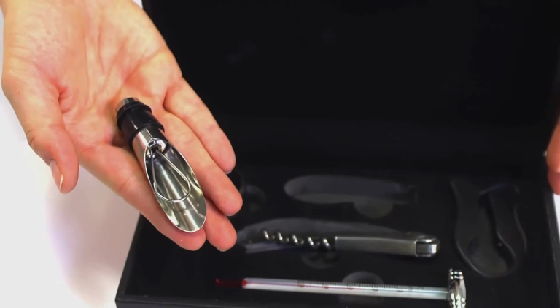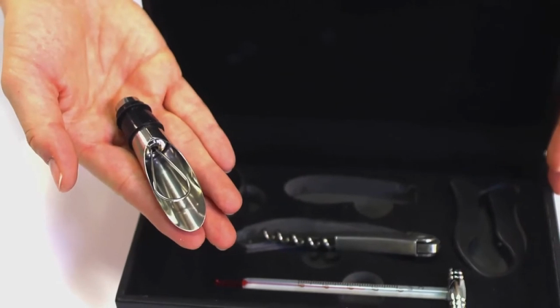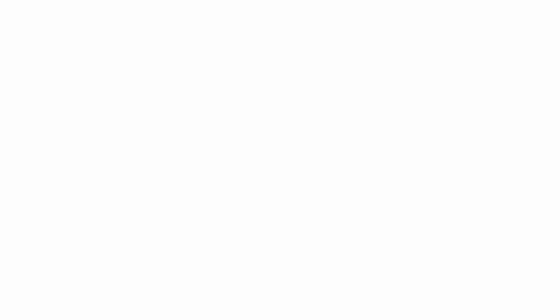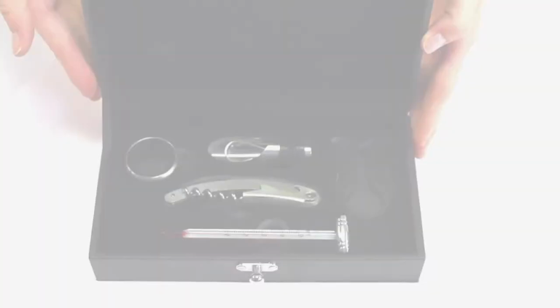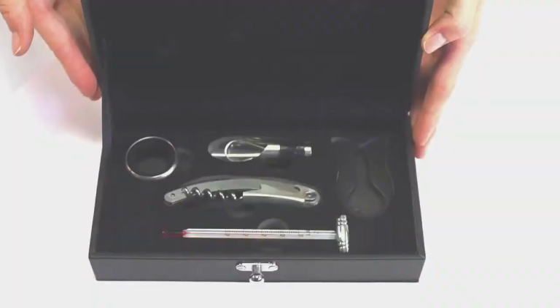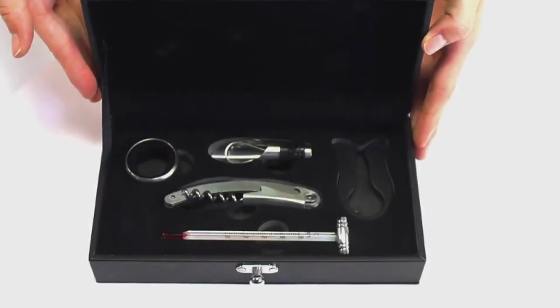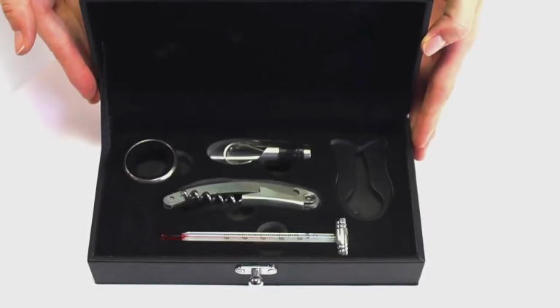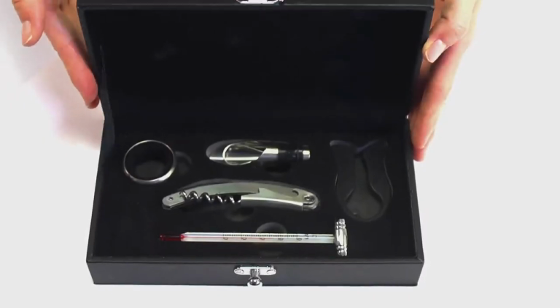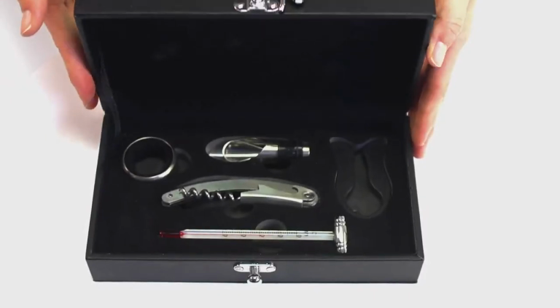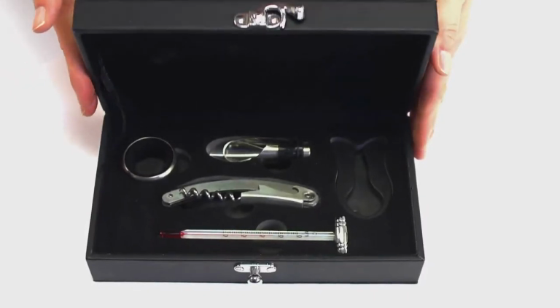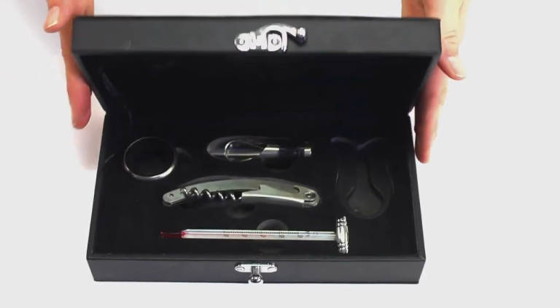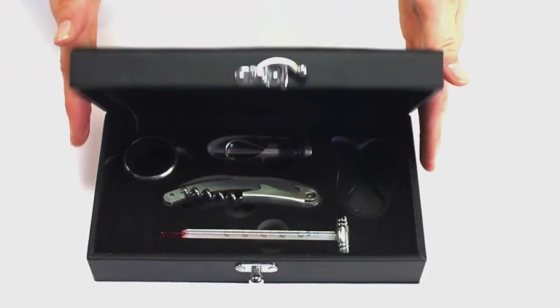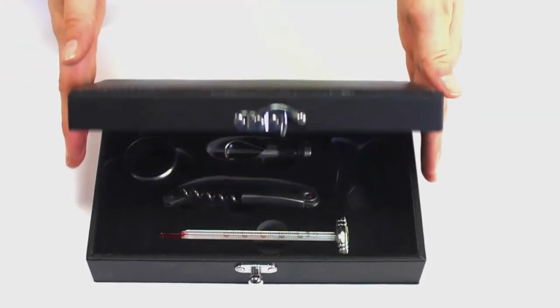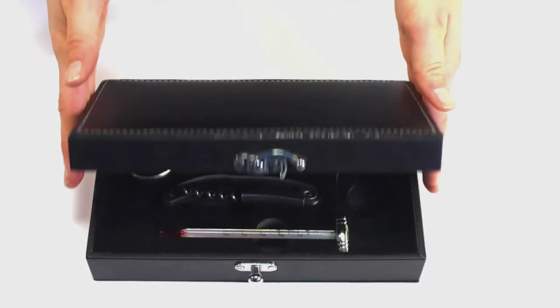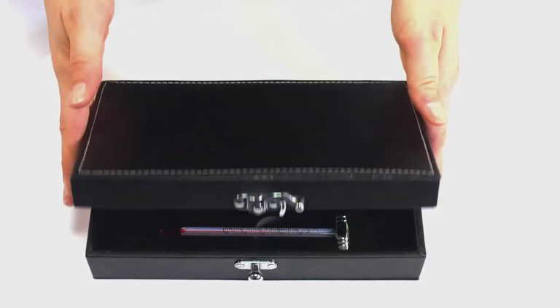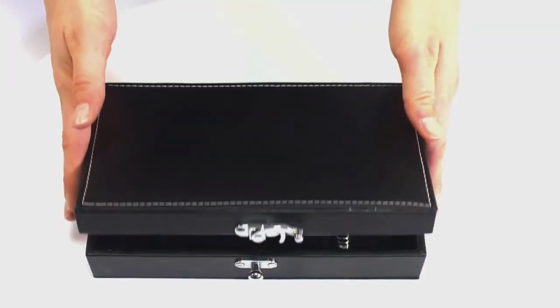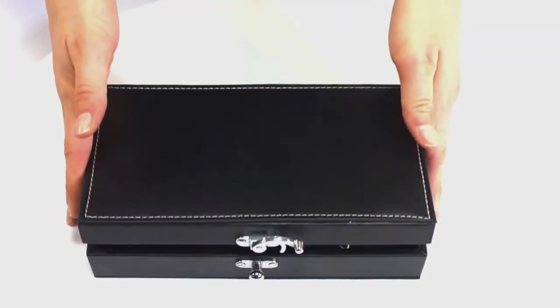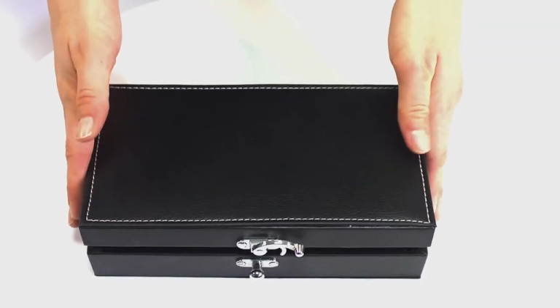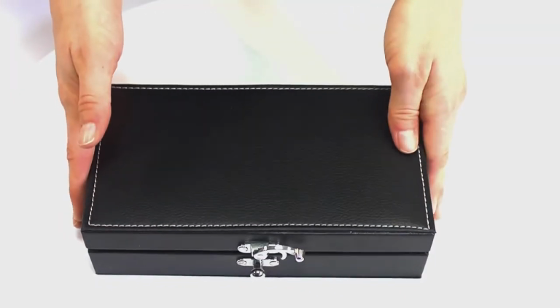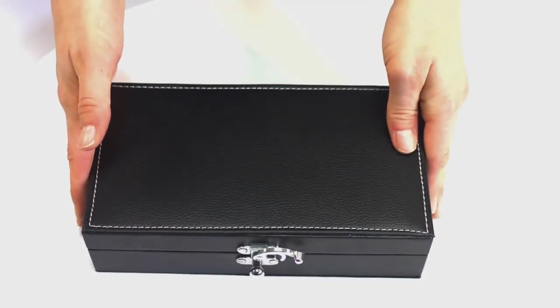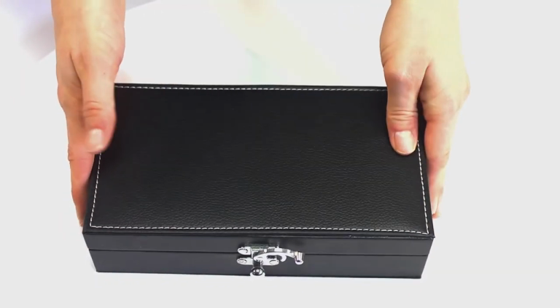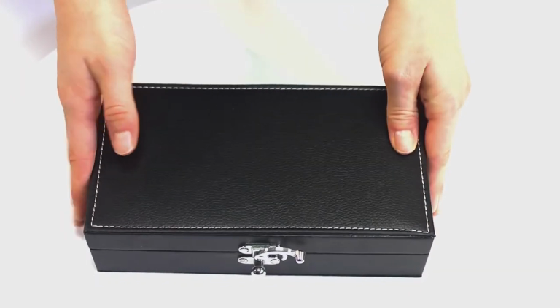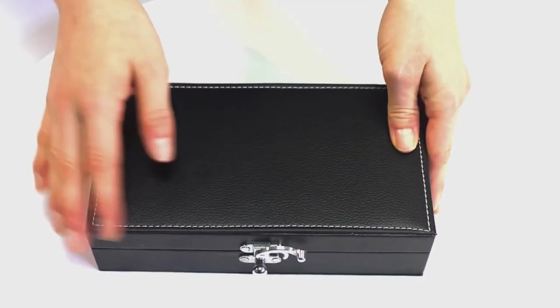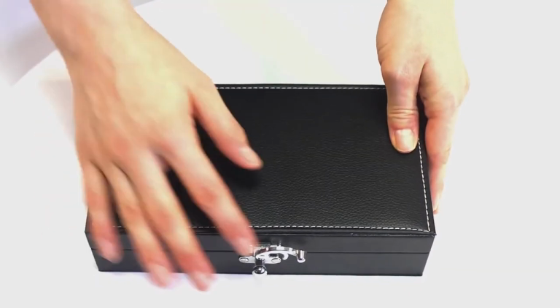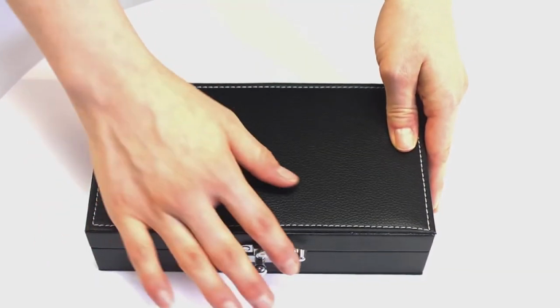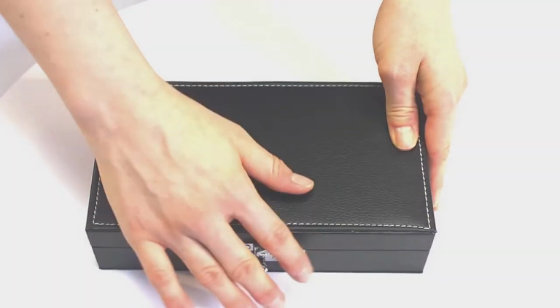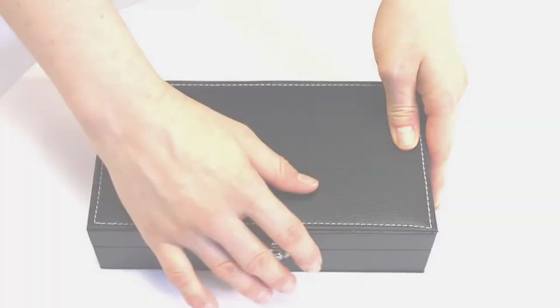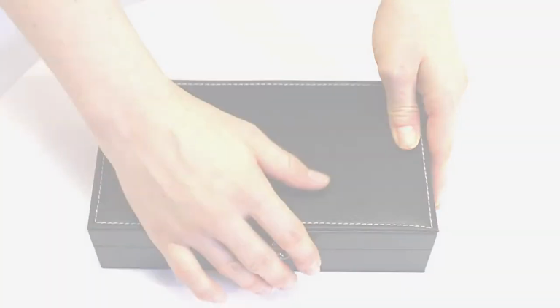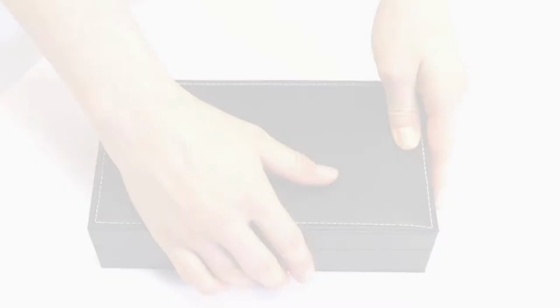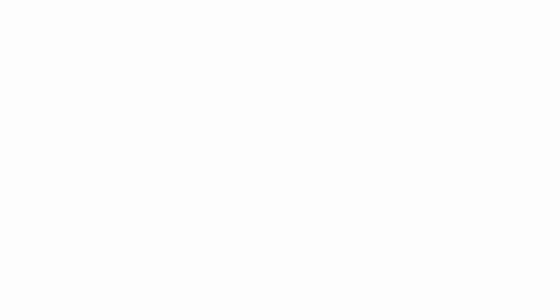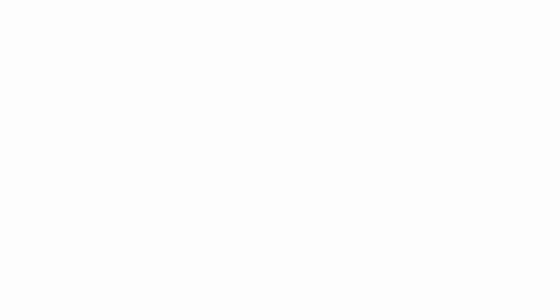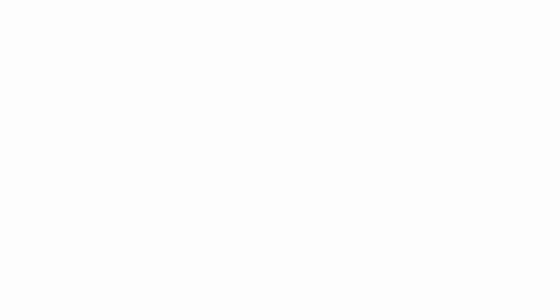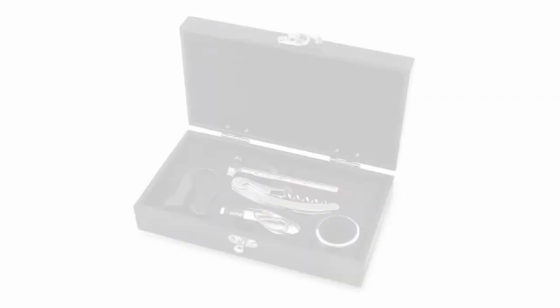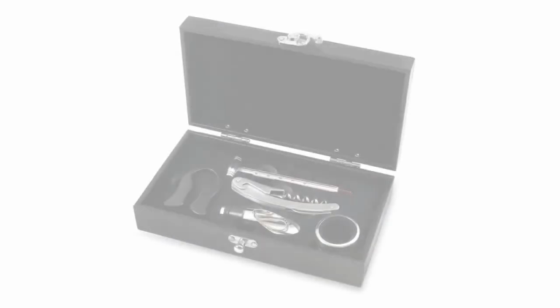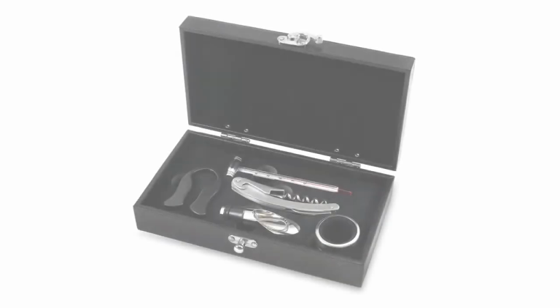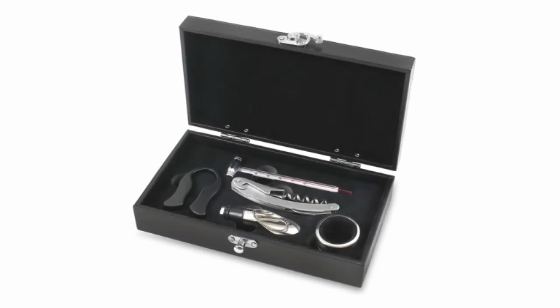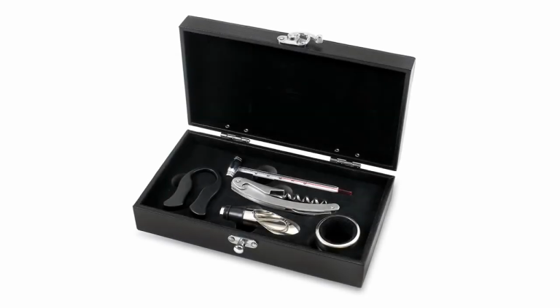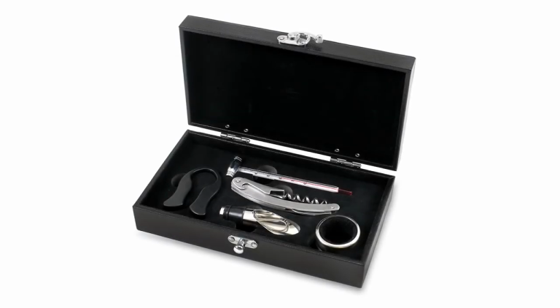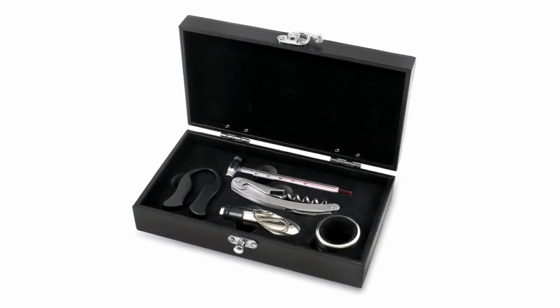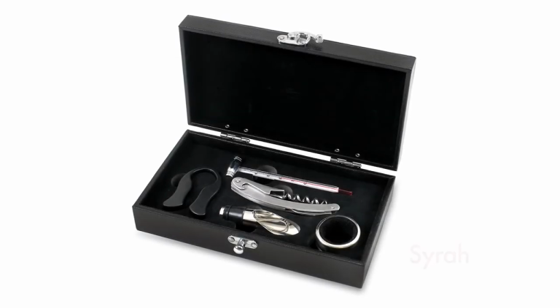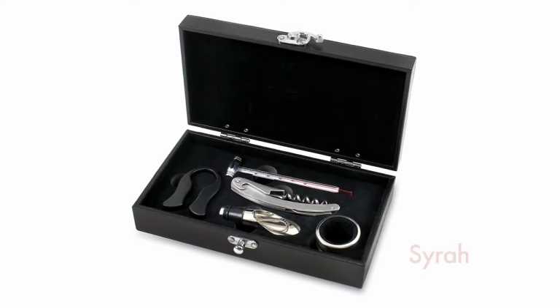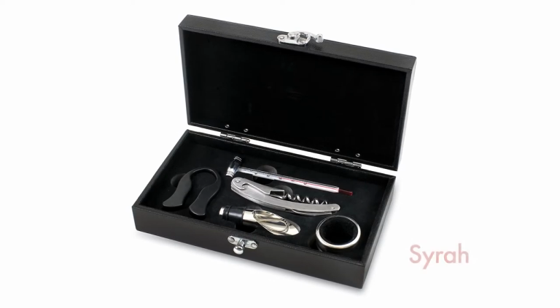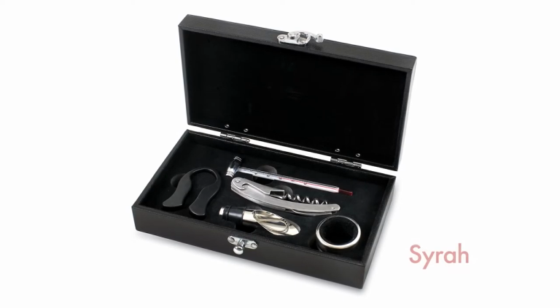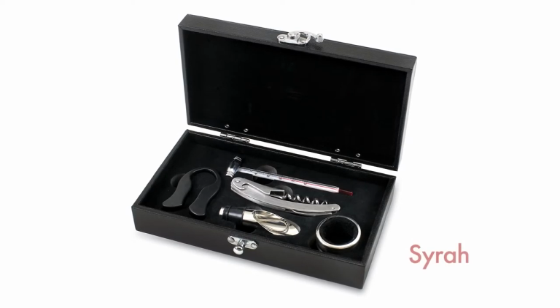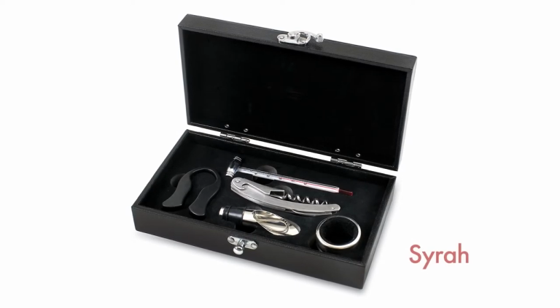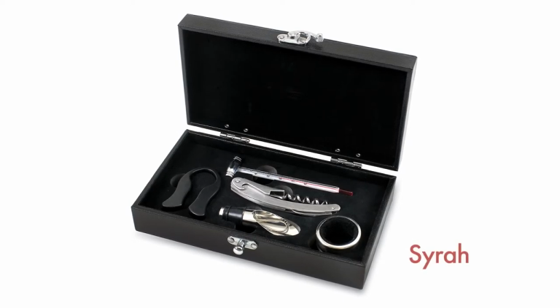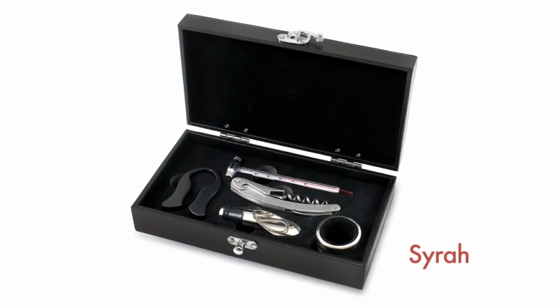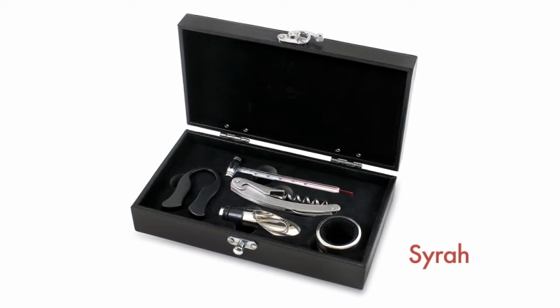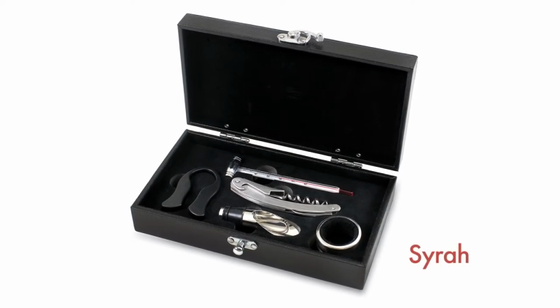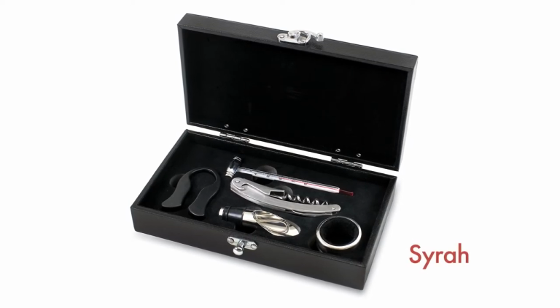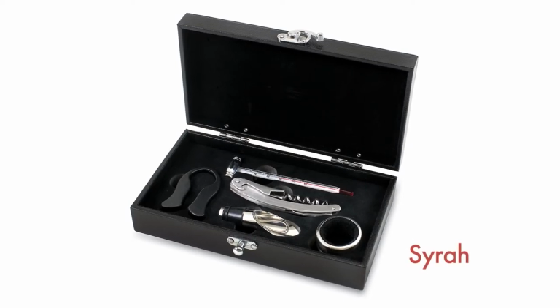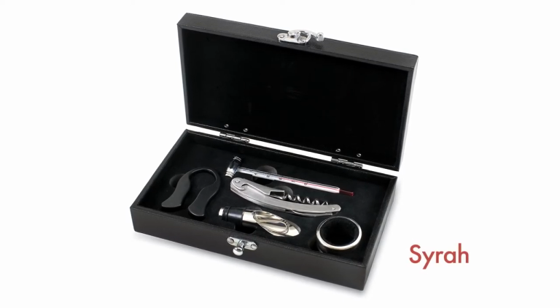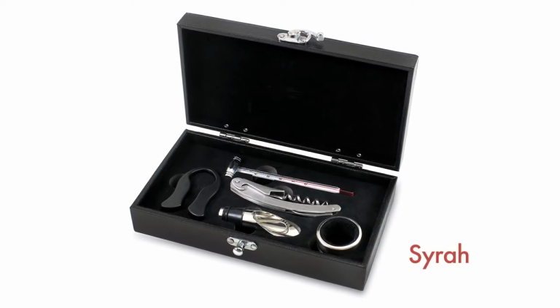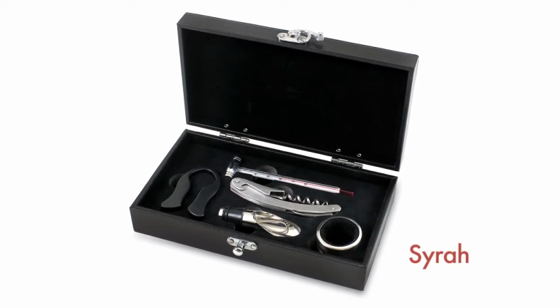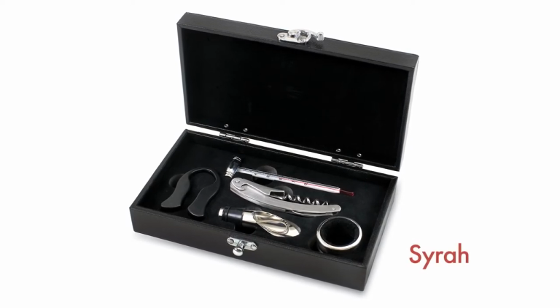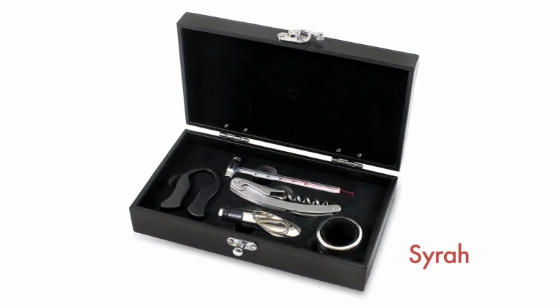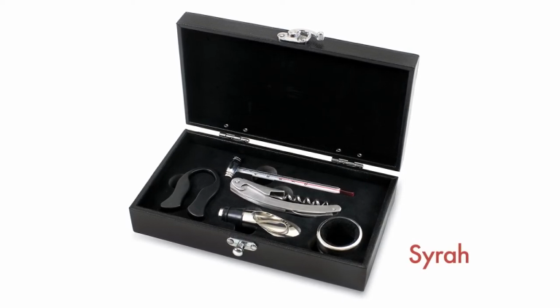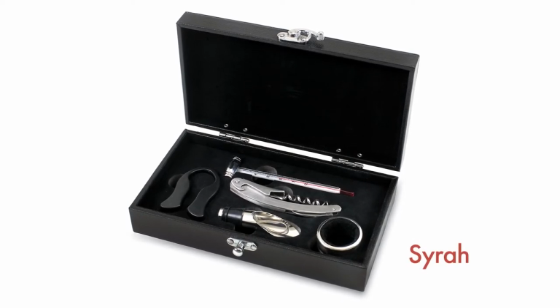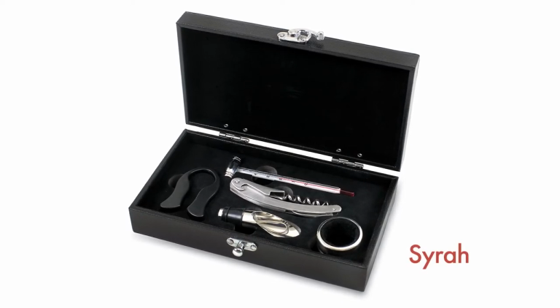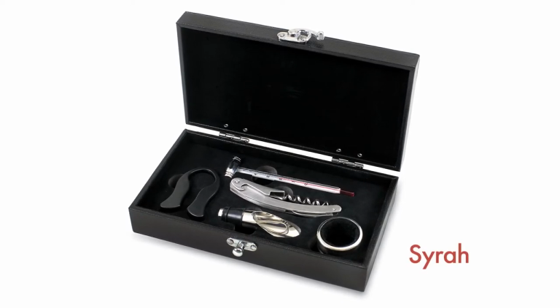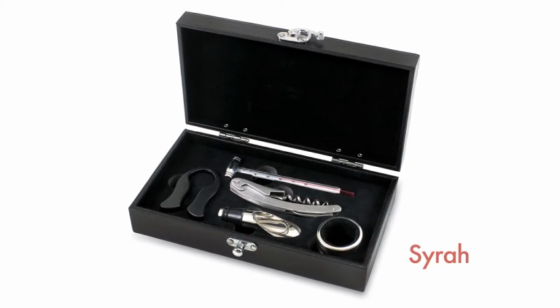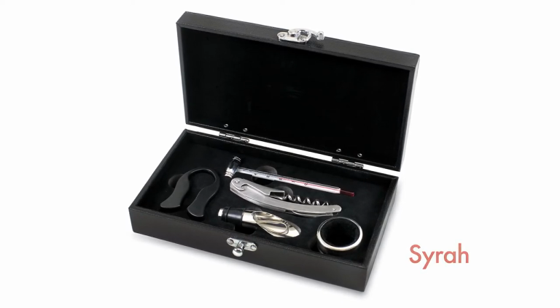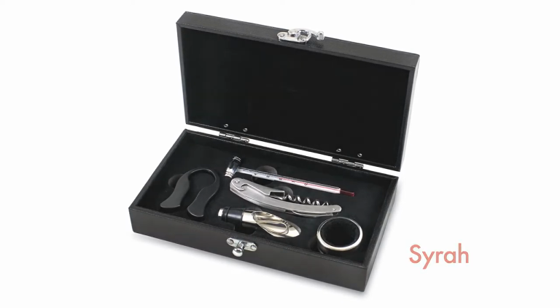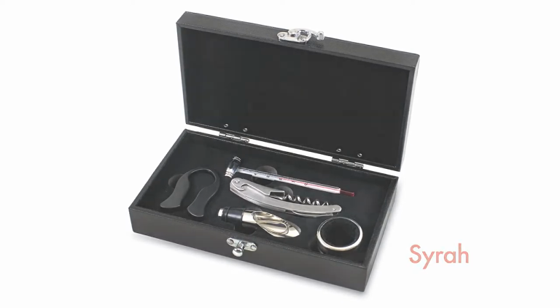The box is made of premium black leatherette with white accent stitching. The Syrah makes an impressive gift for your wine-loving friends.